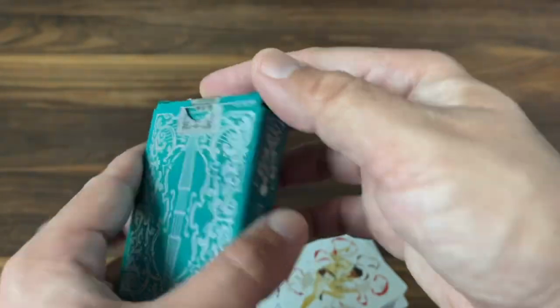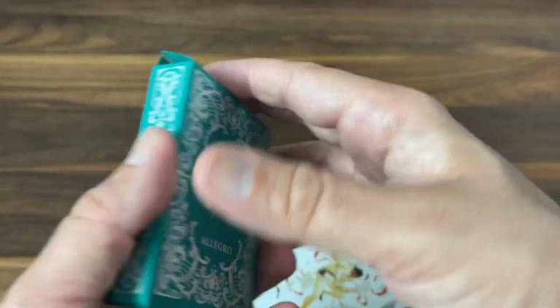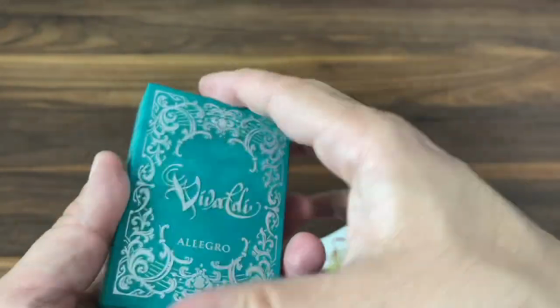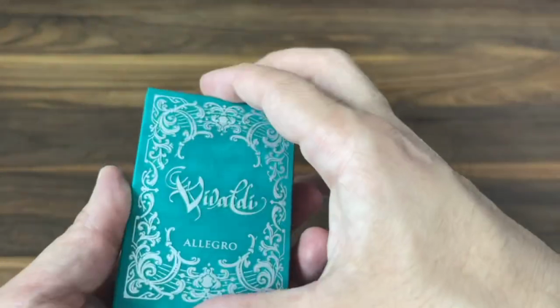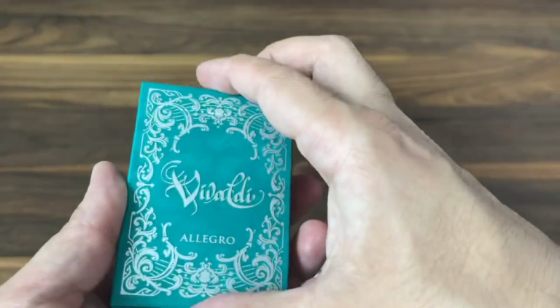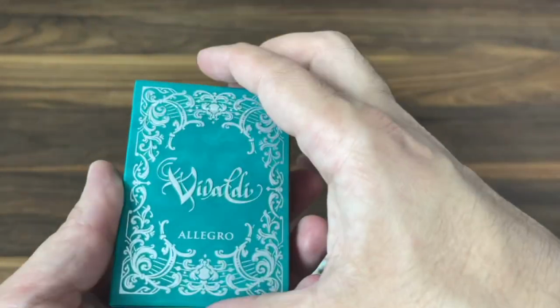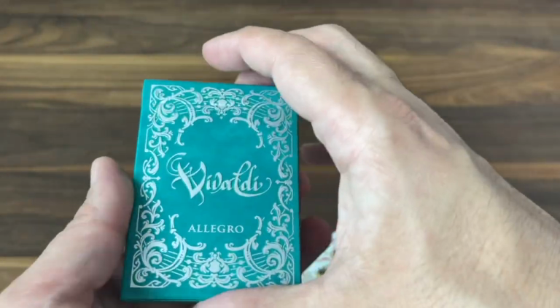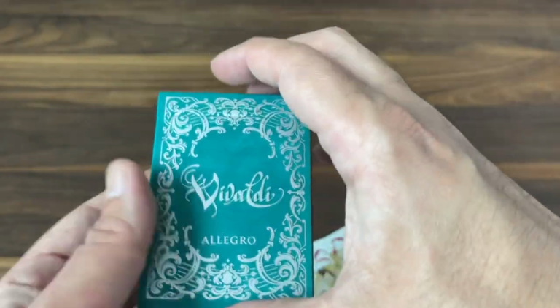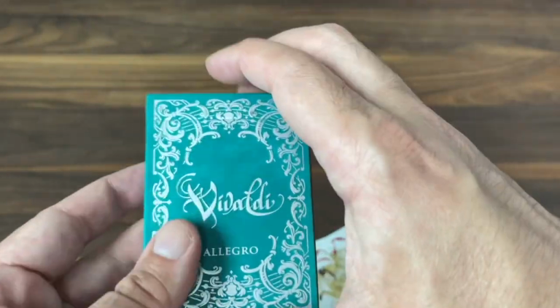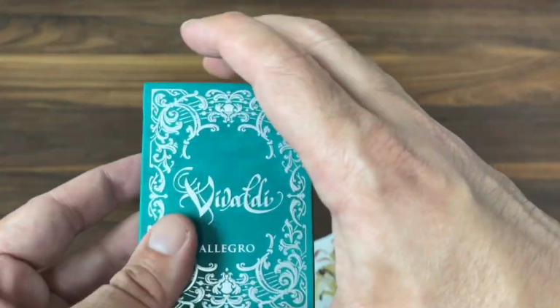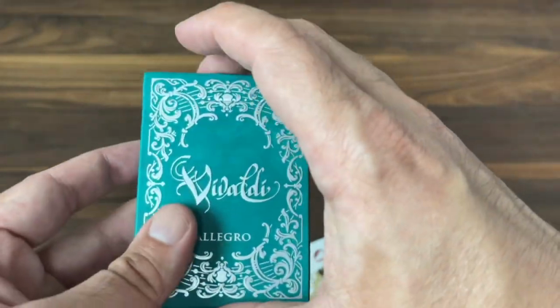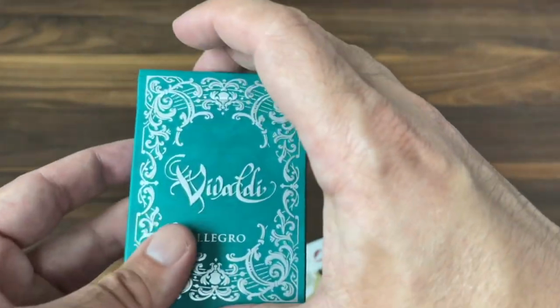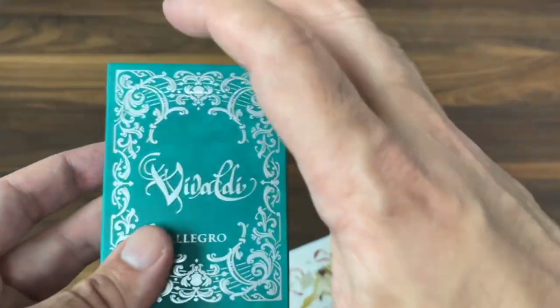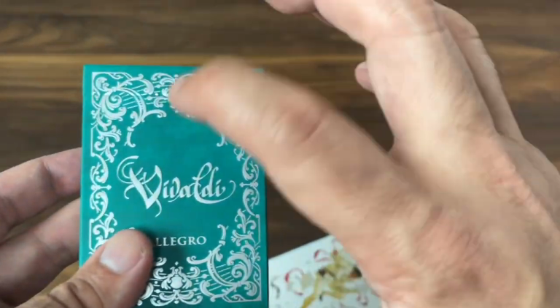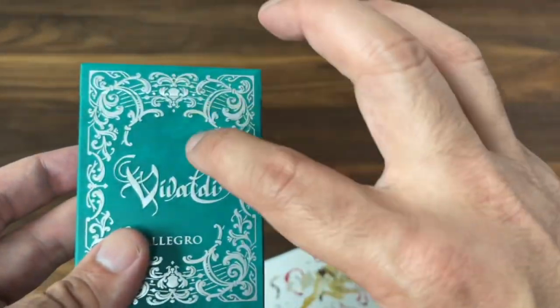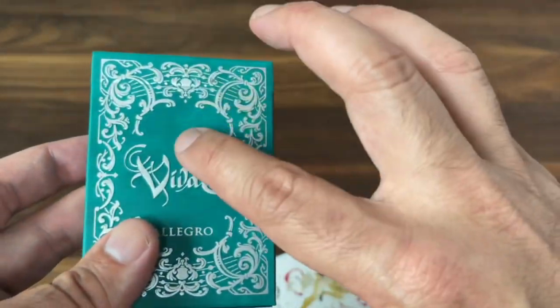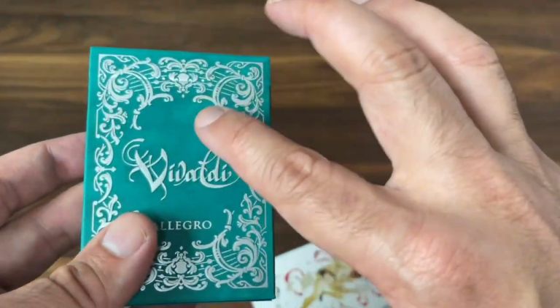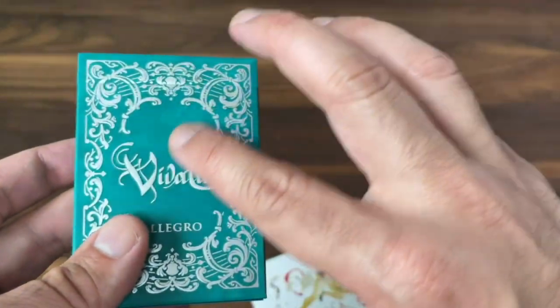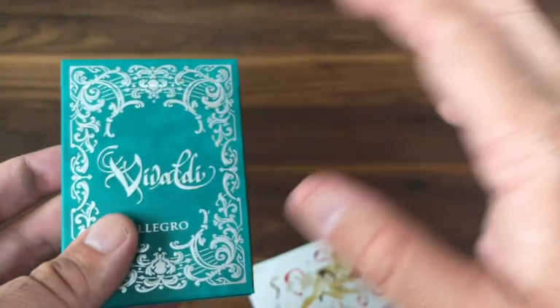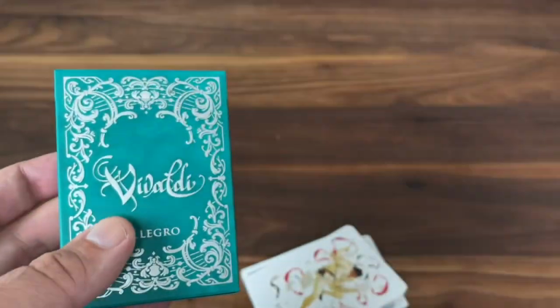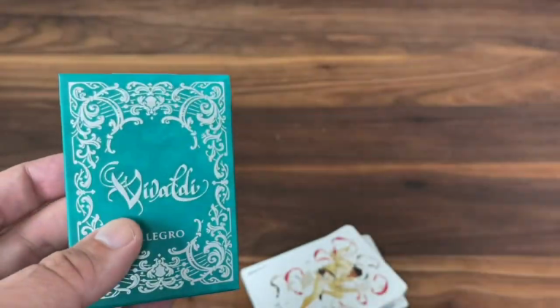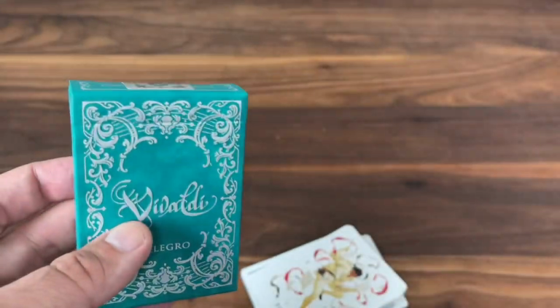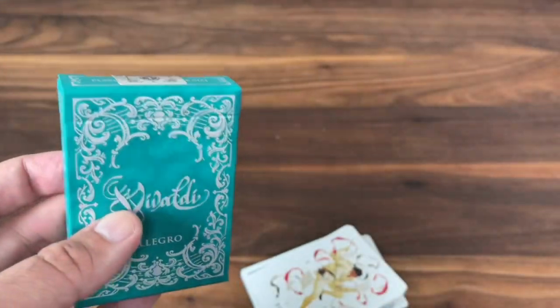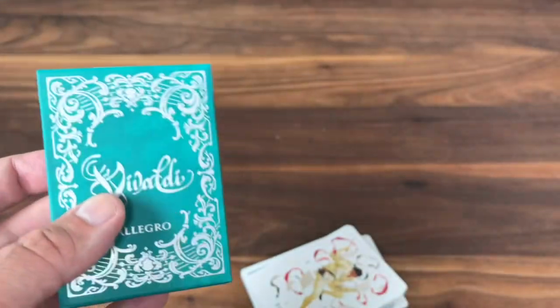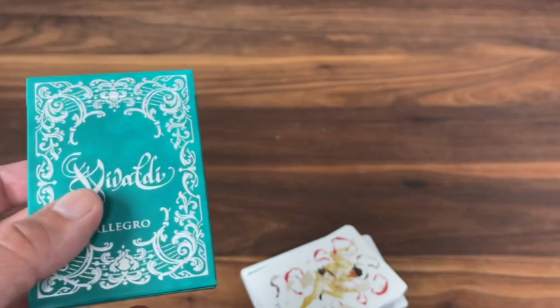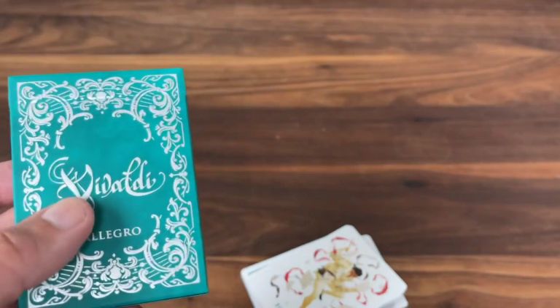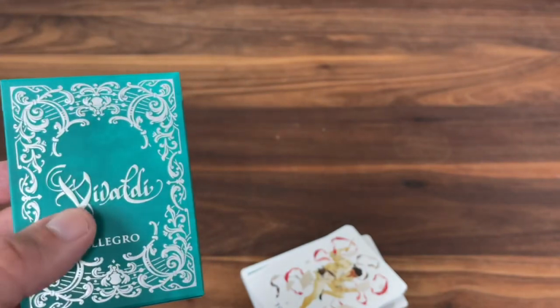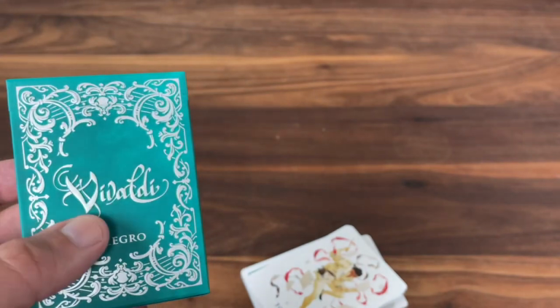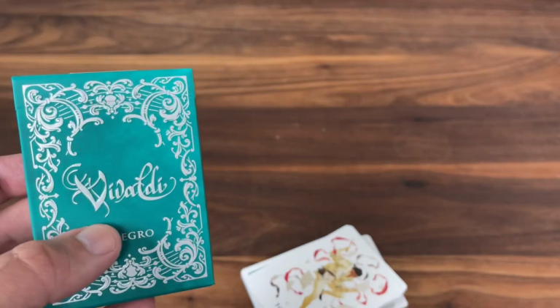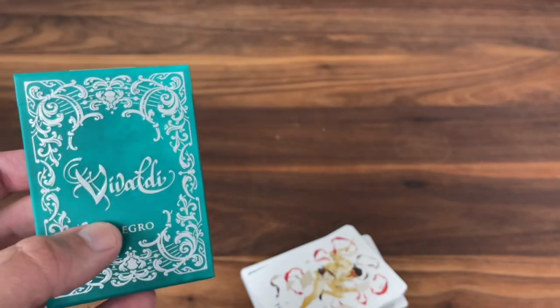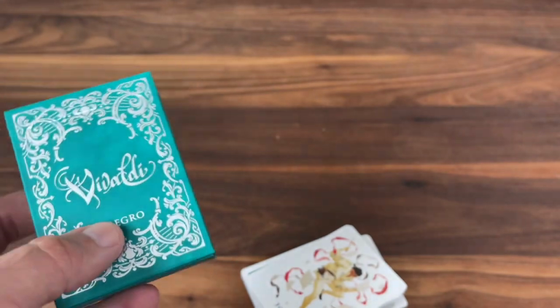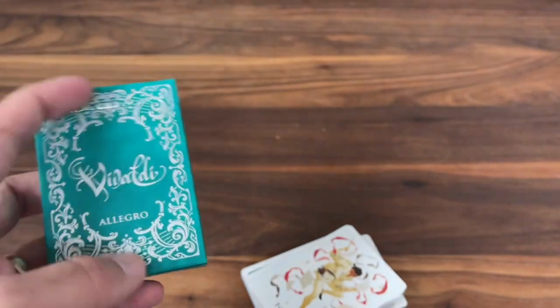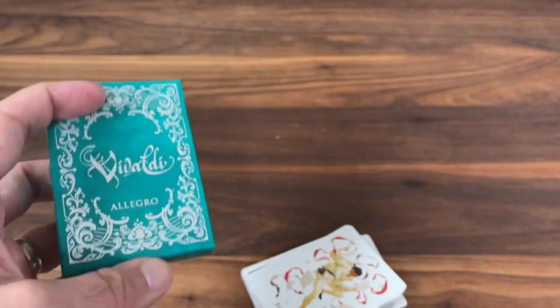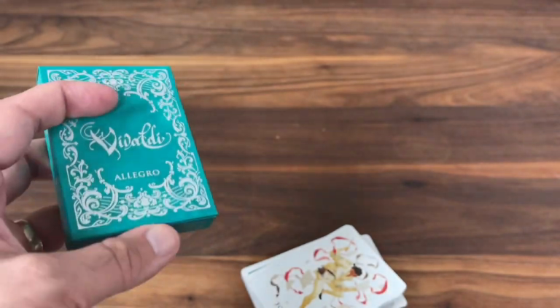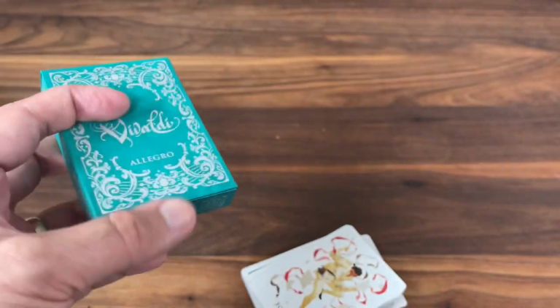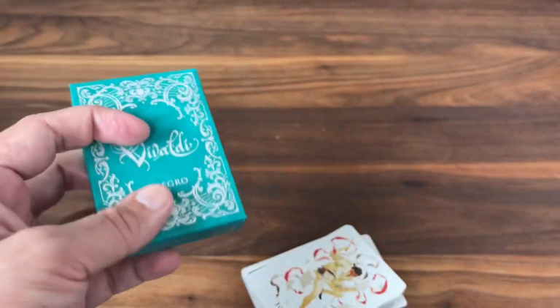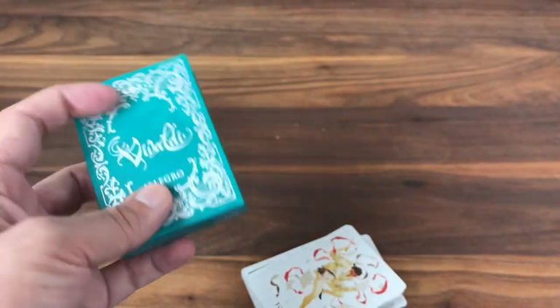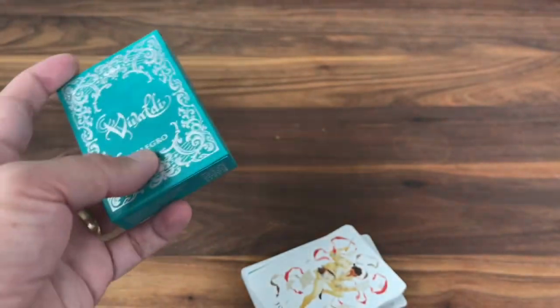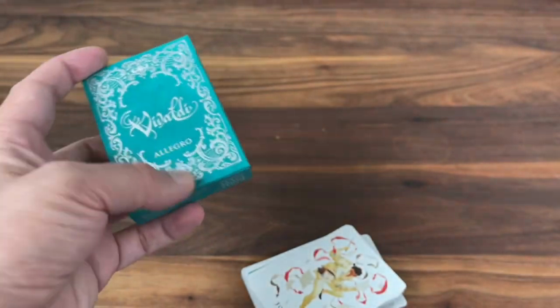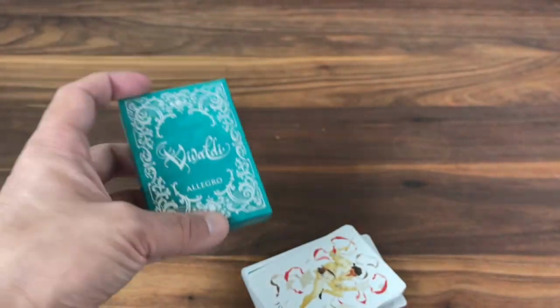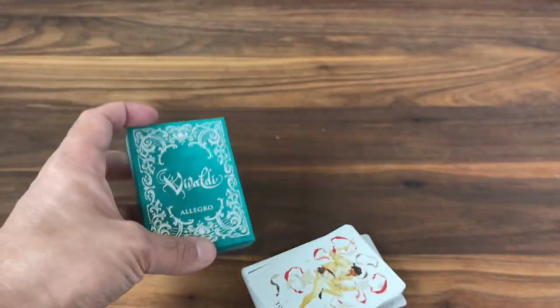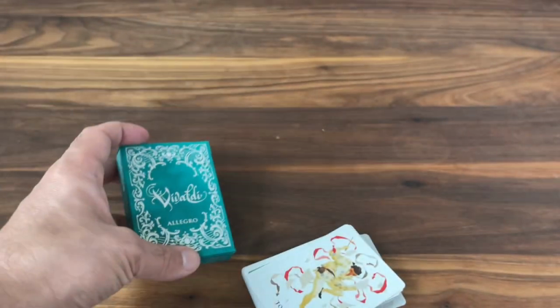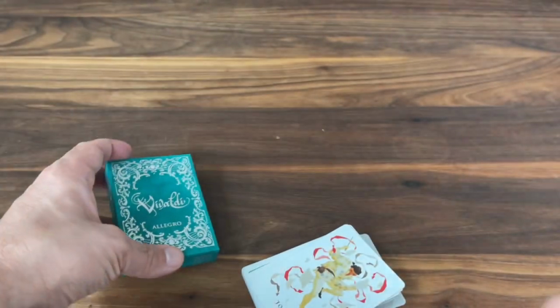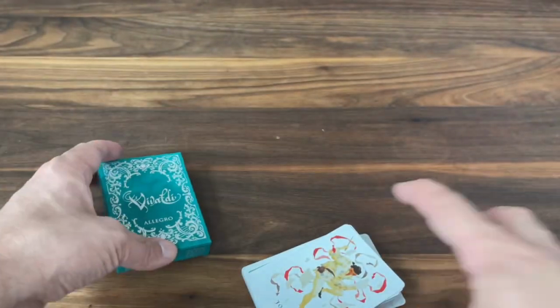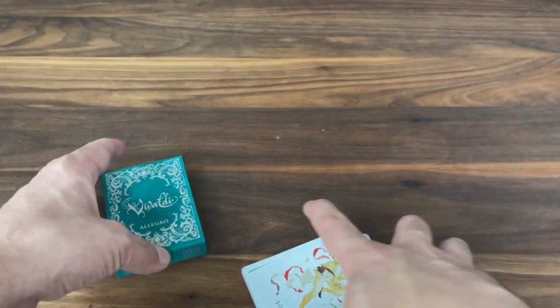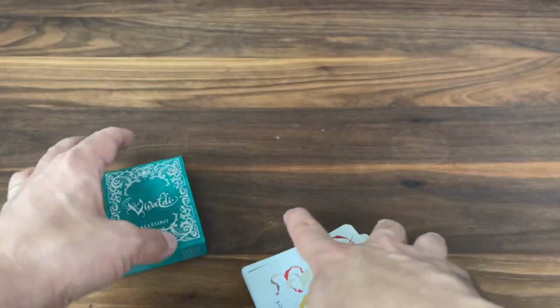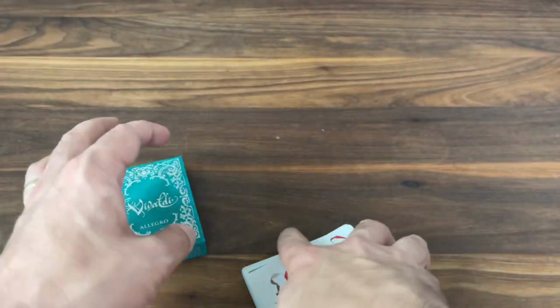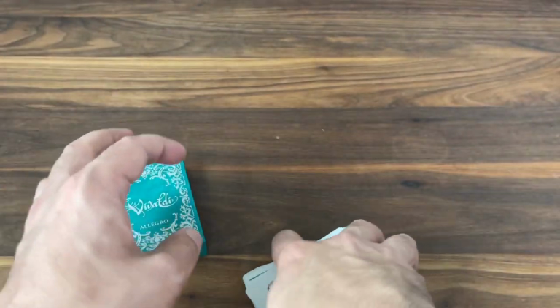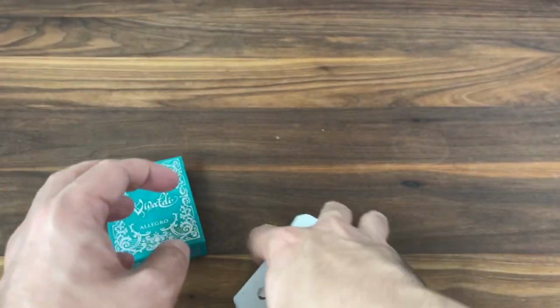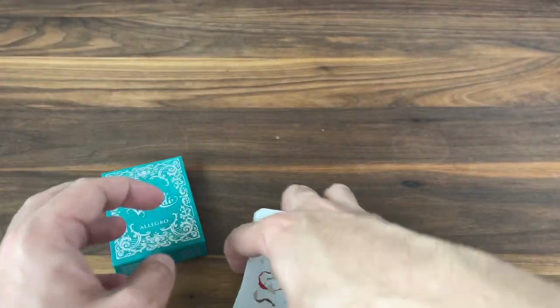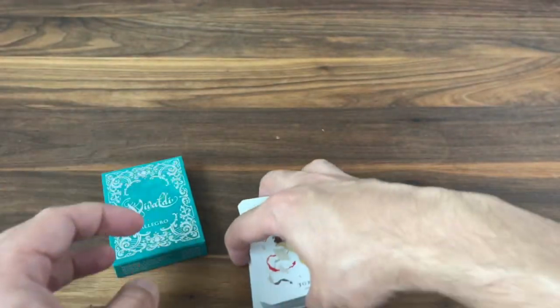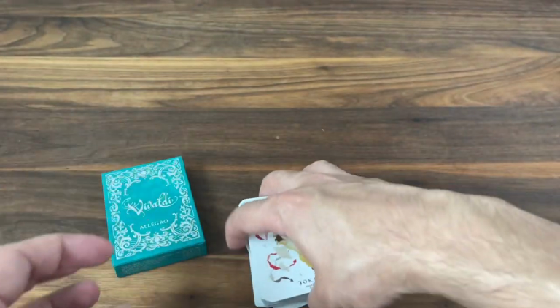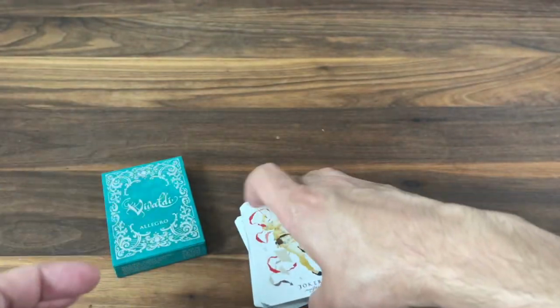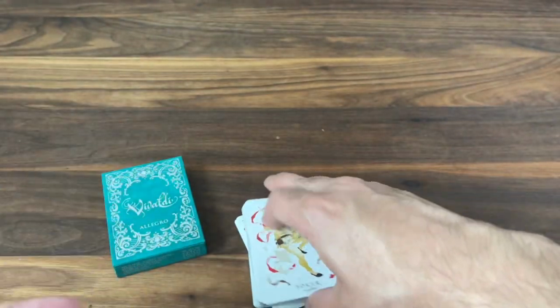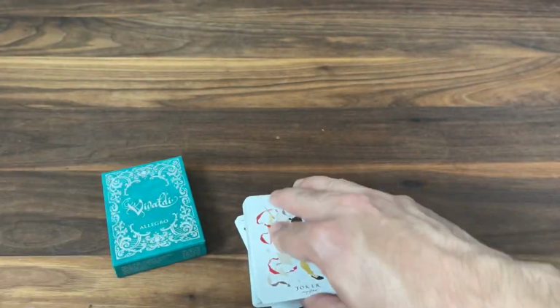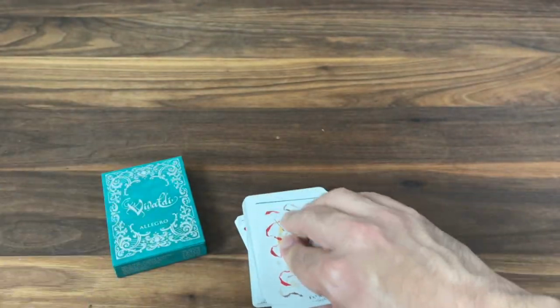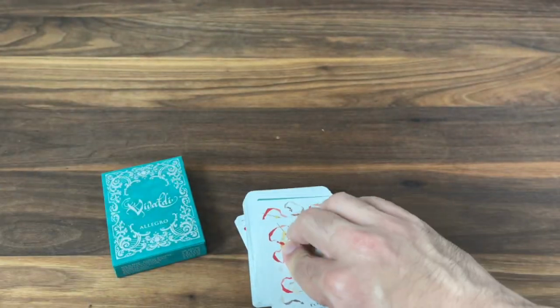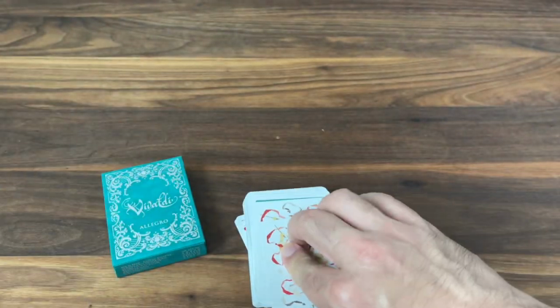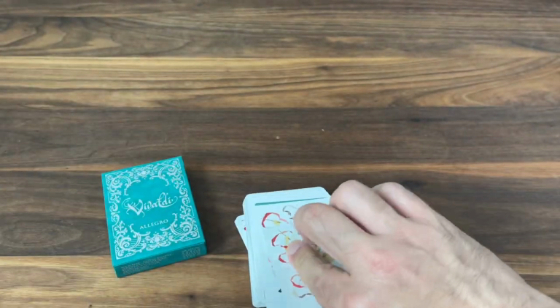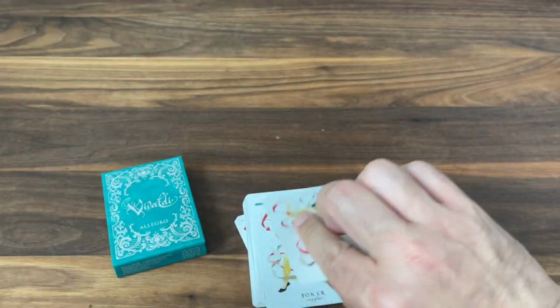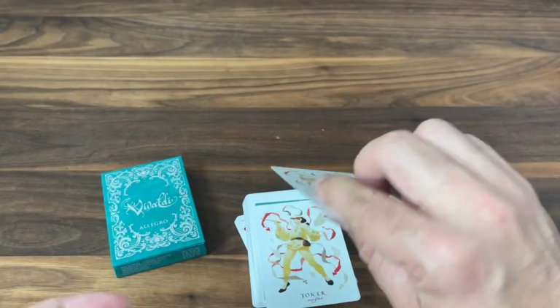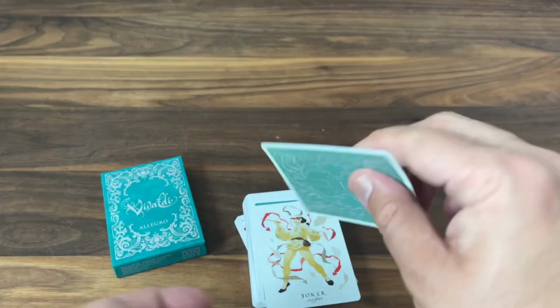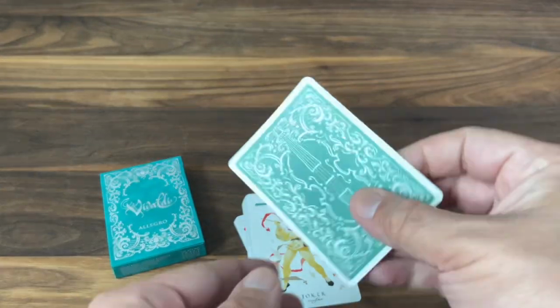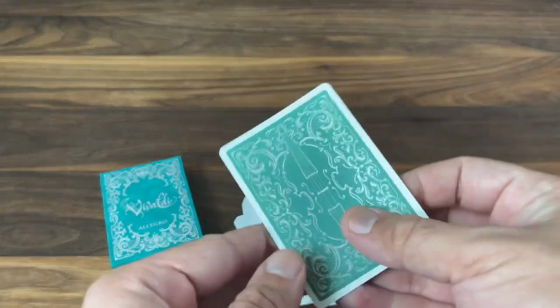Nothing is printed on the interior of the tuck, but you can see just more of that beautiful sea green color. I really like the texture they achieved on this one — Gamblers did a good job with the tuck. Let's look at the cards.